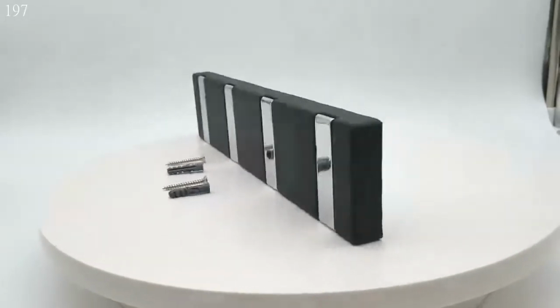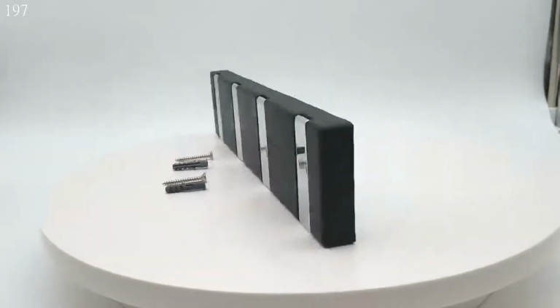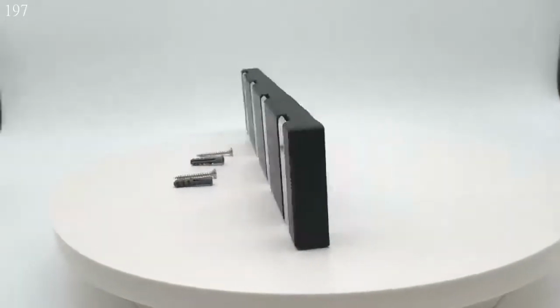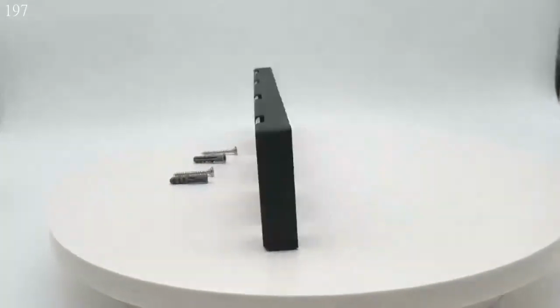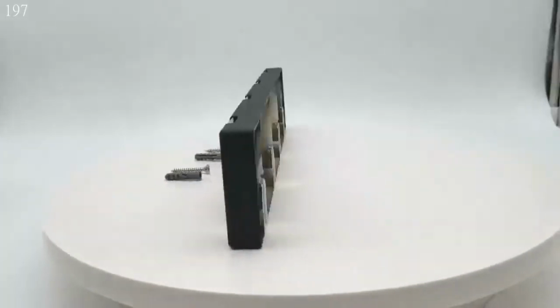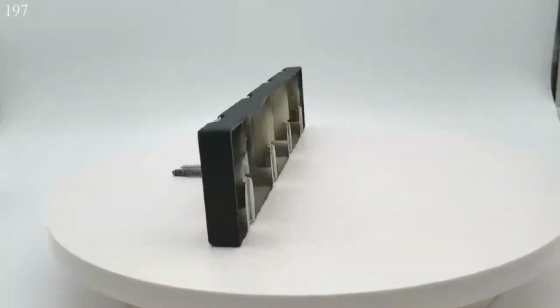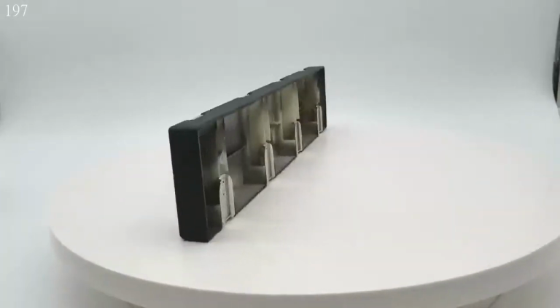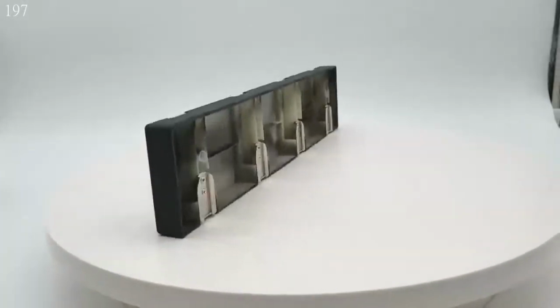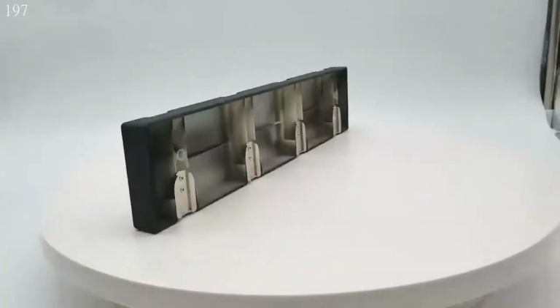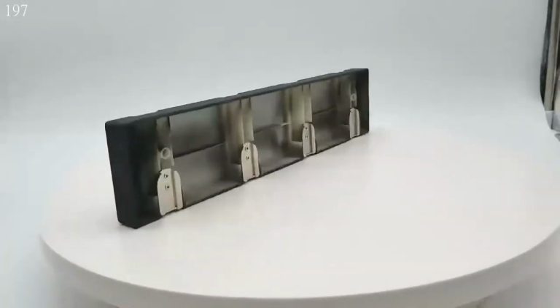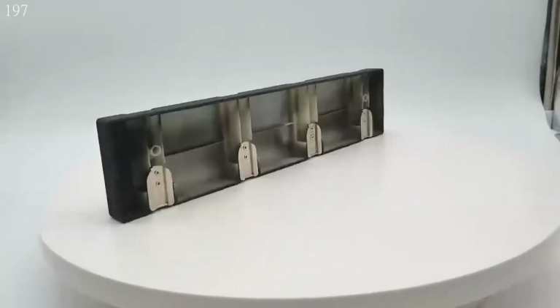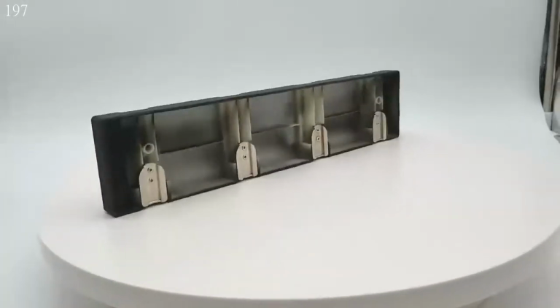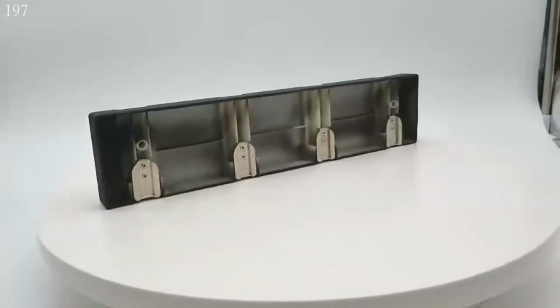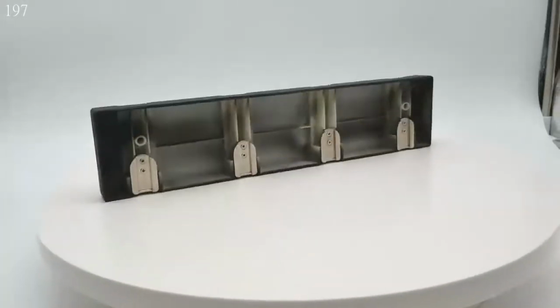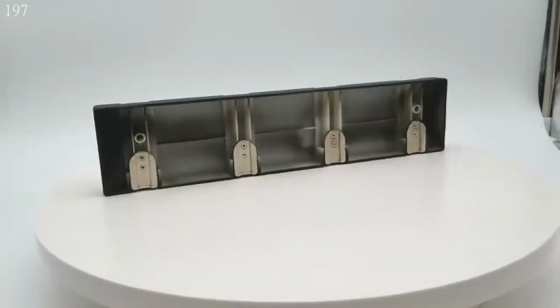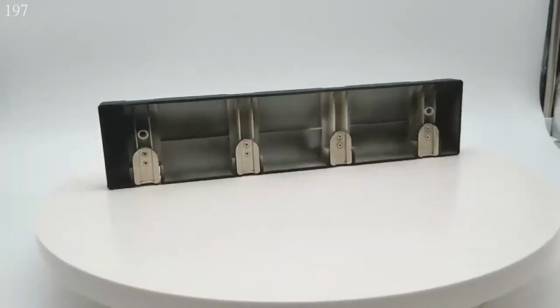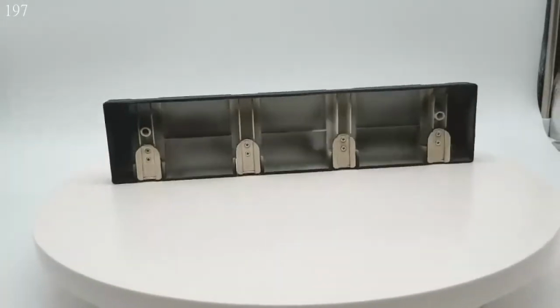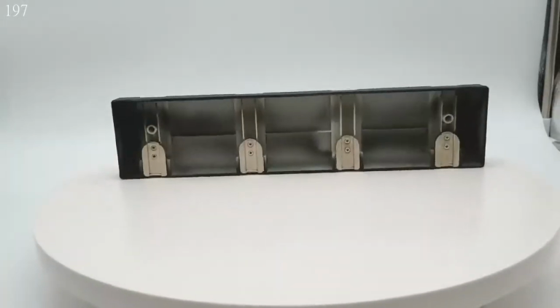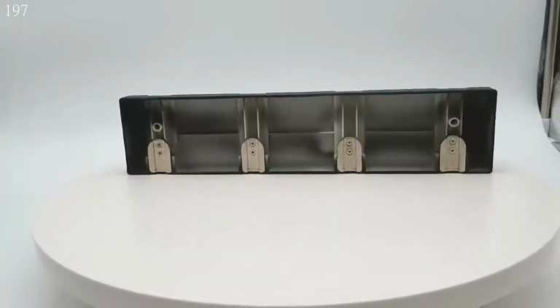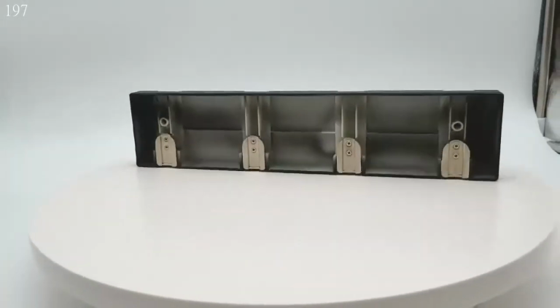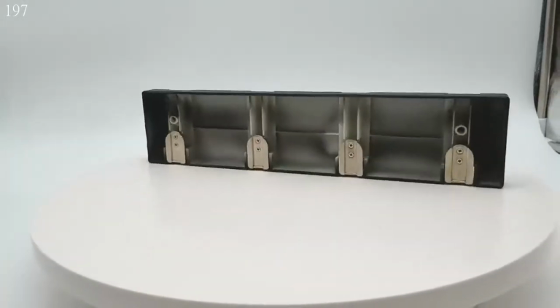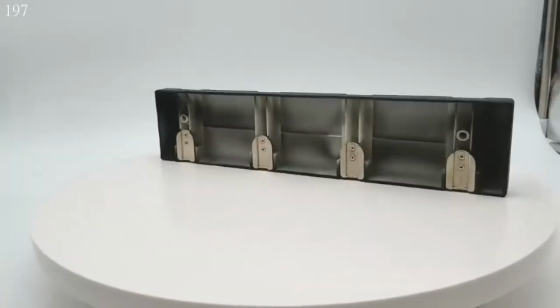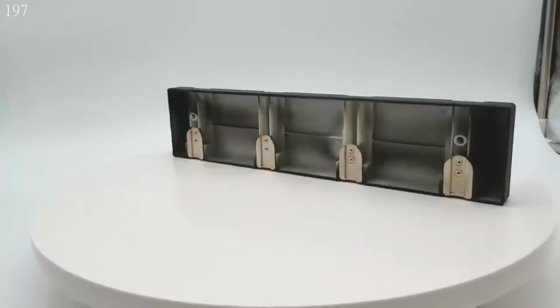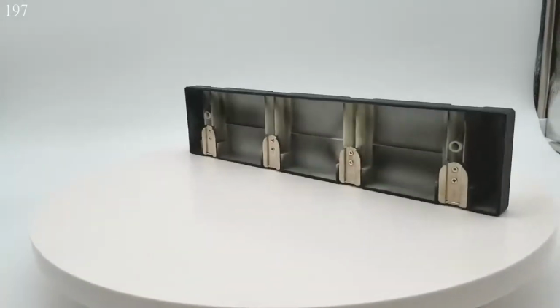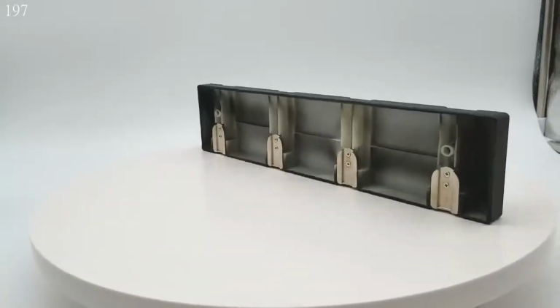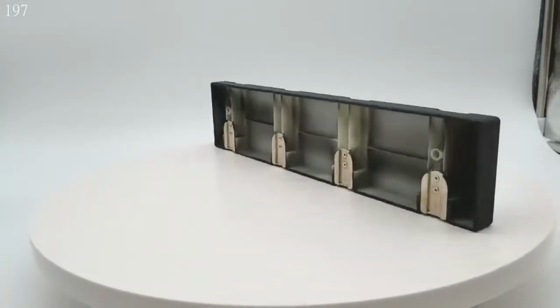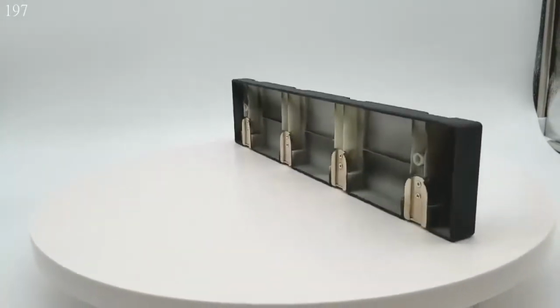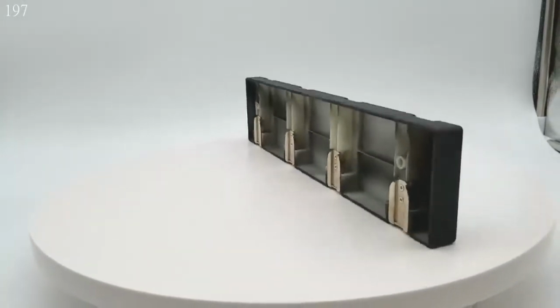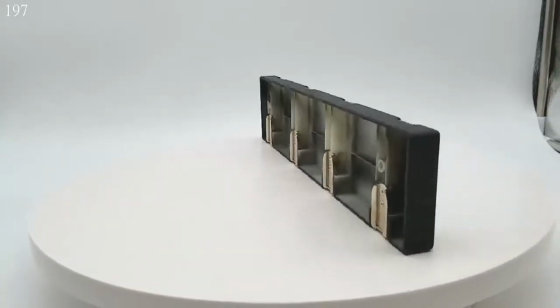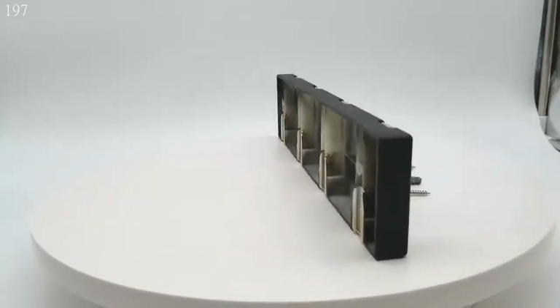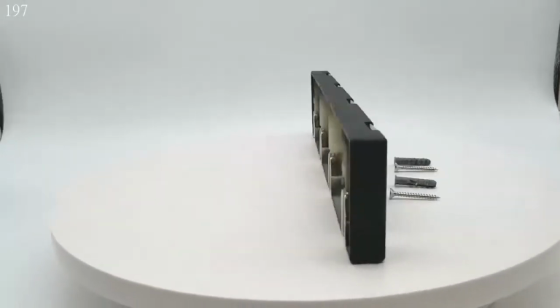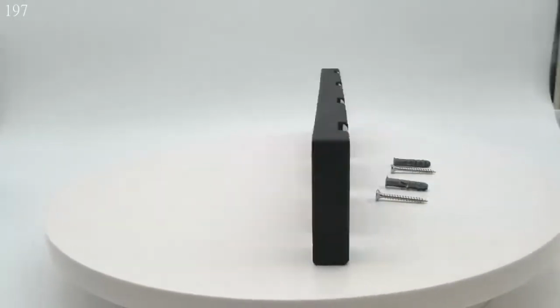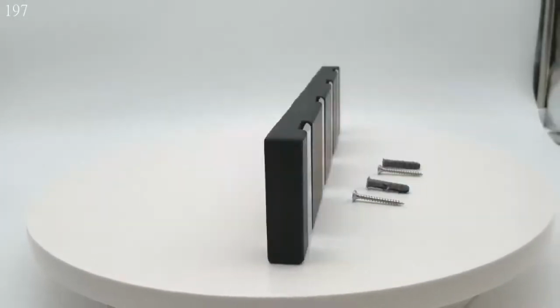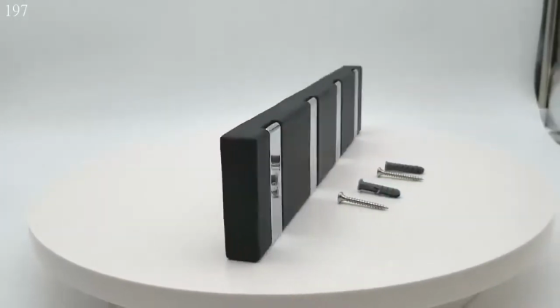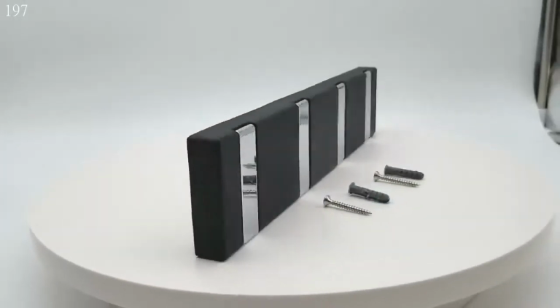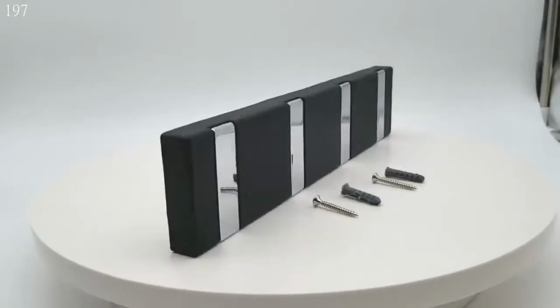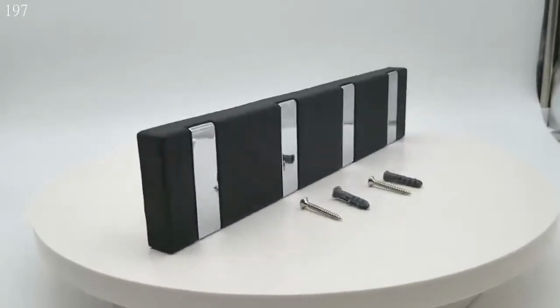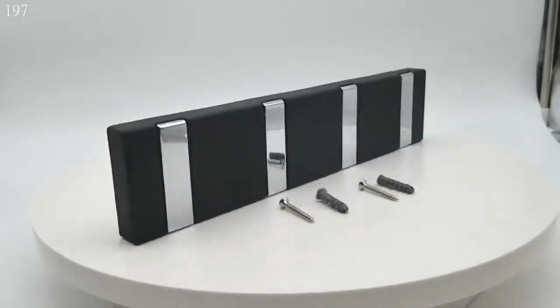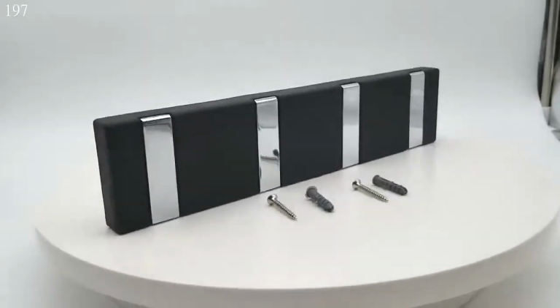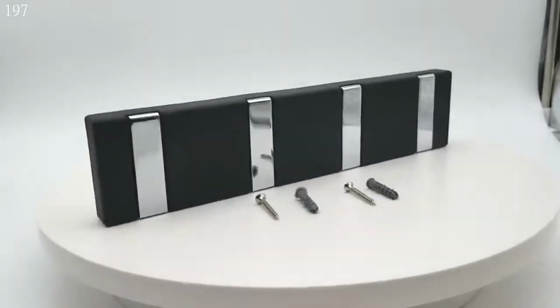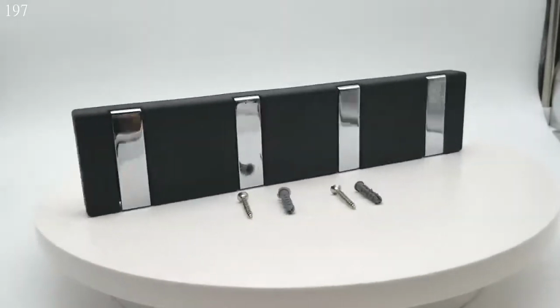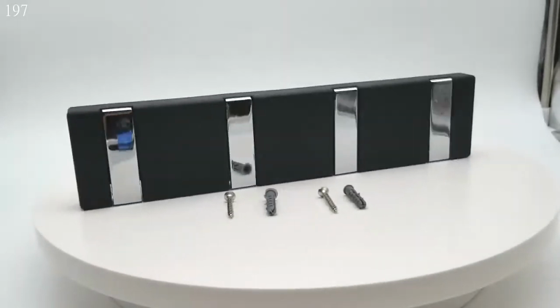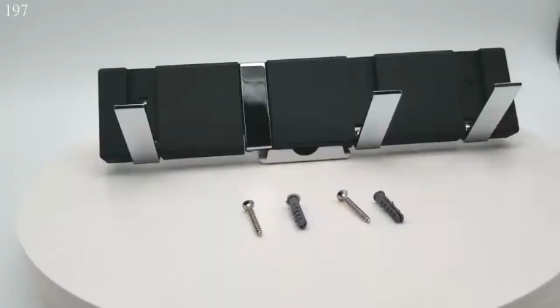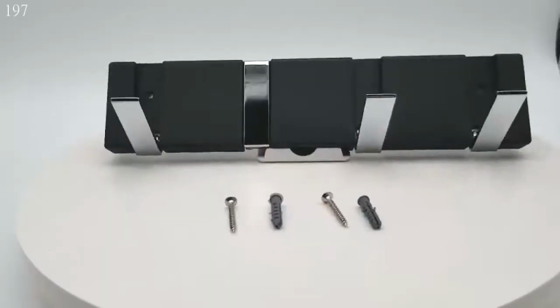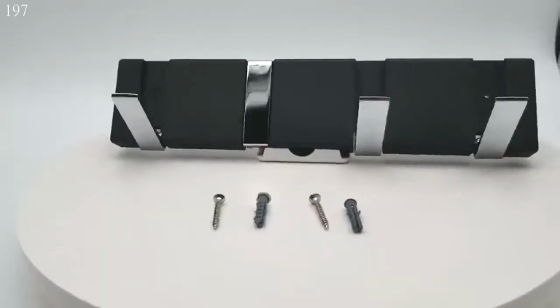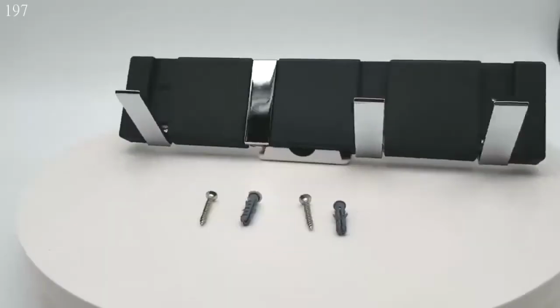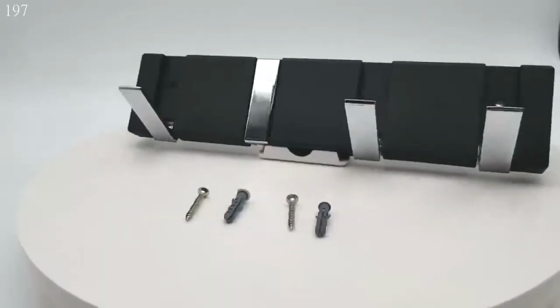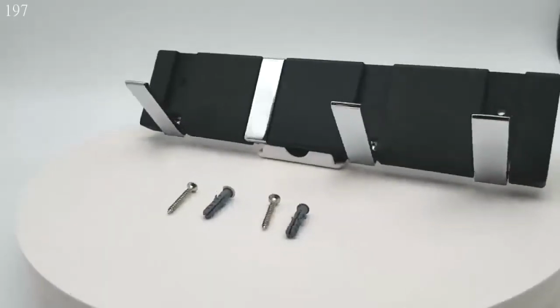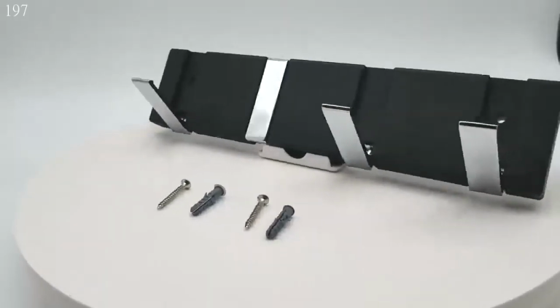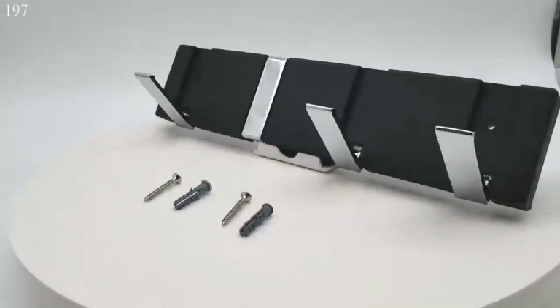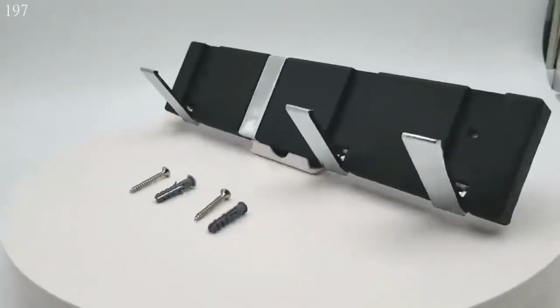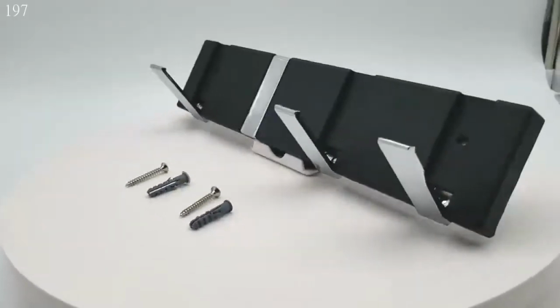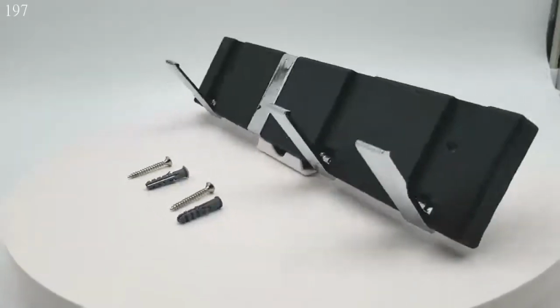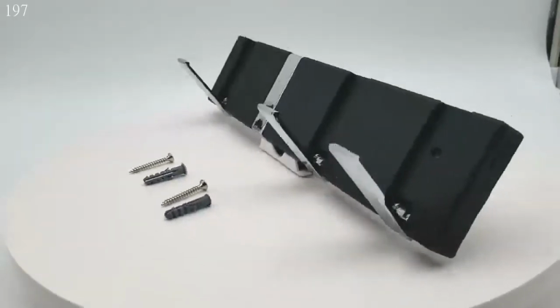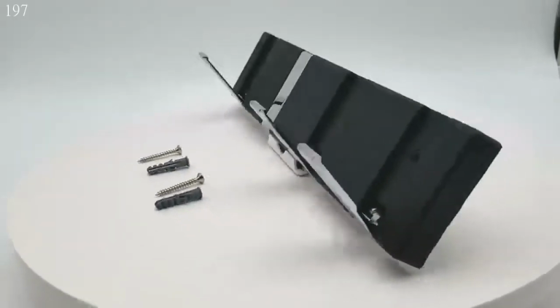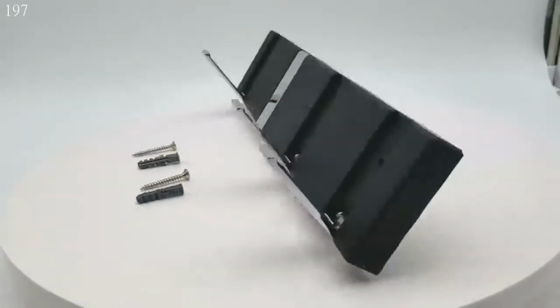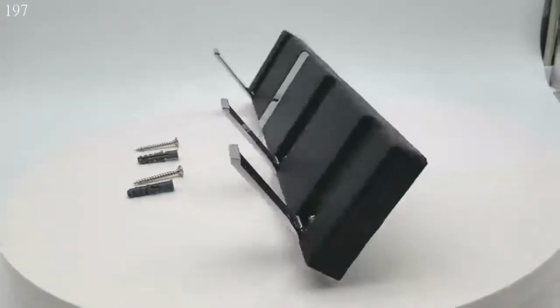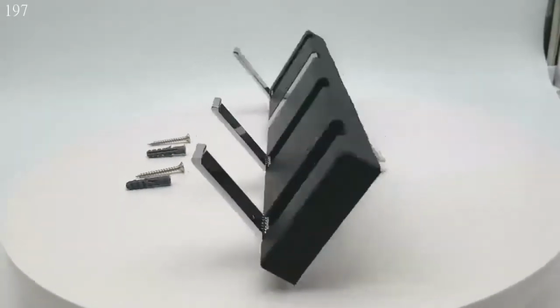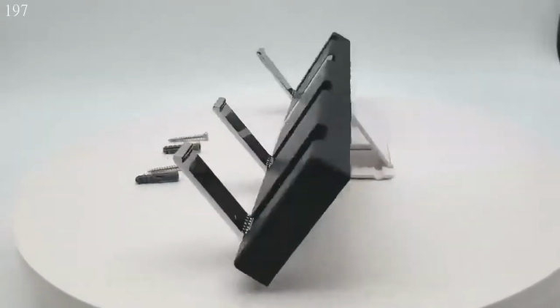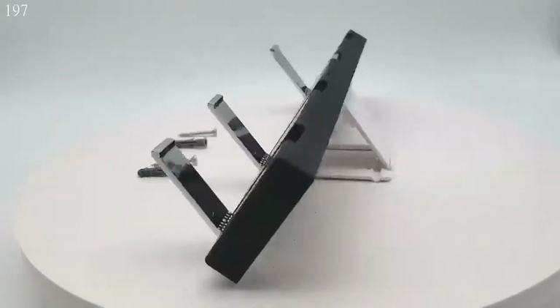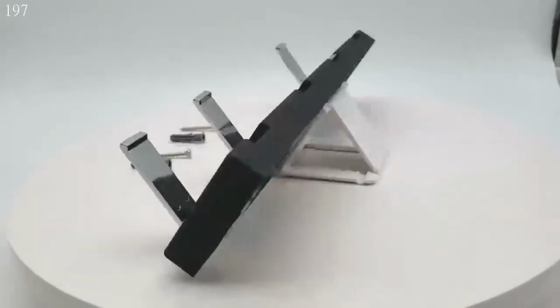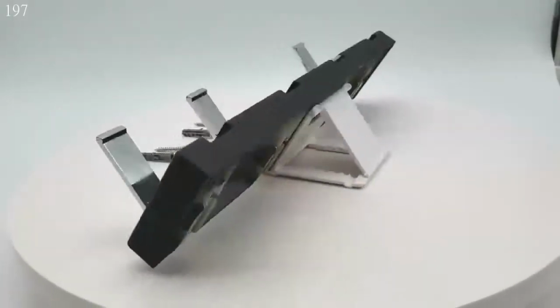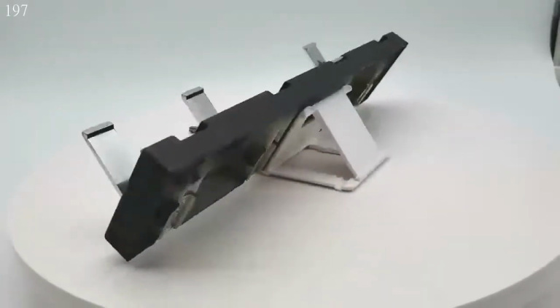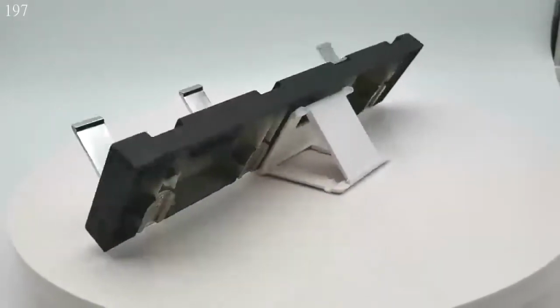The hook, with a clamshell design, can save you a lot of space. When you don't need it, you can put it away.